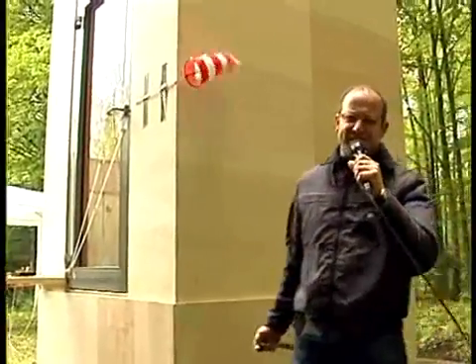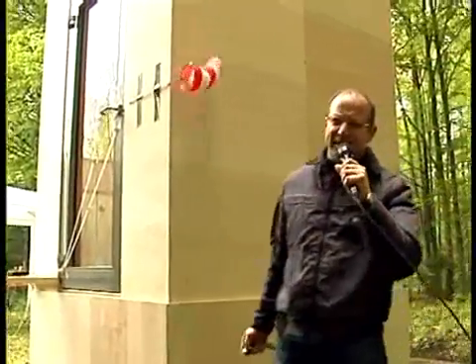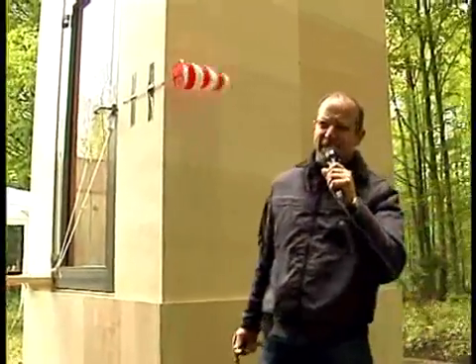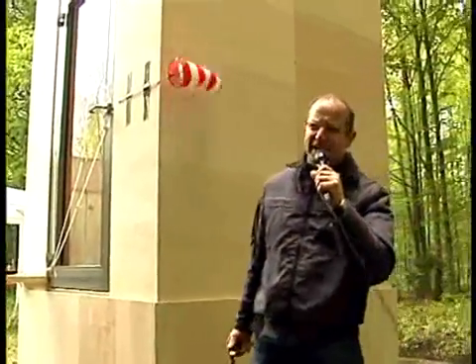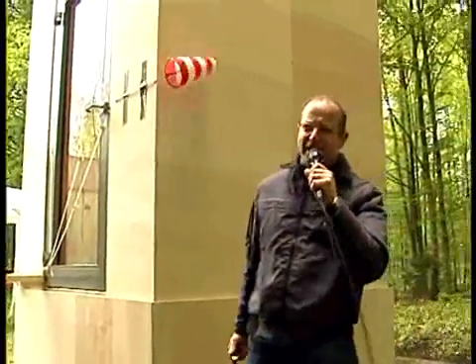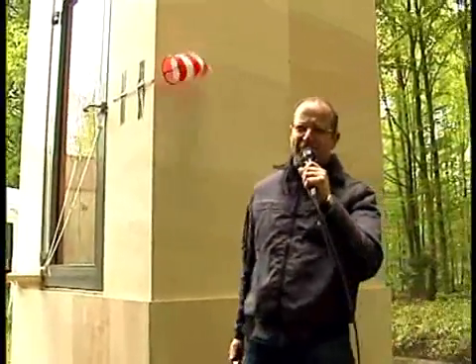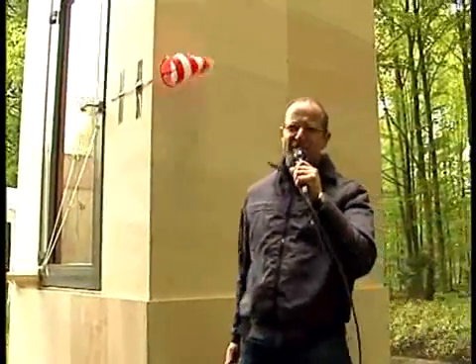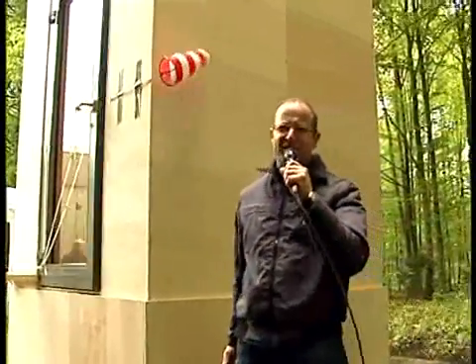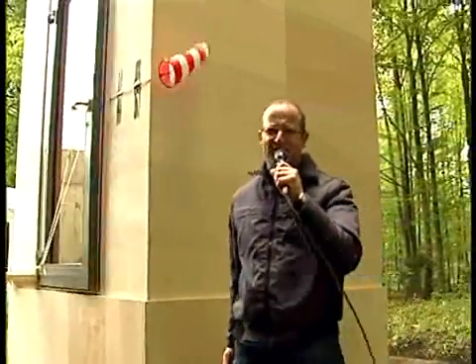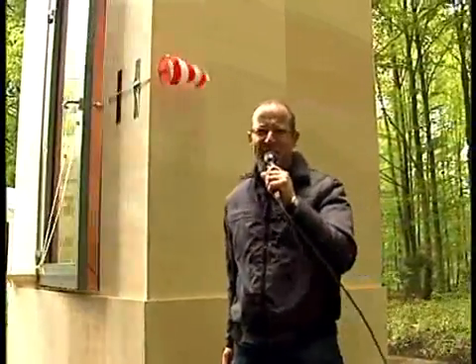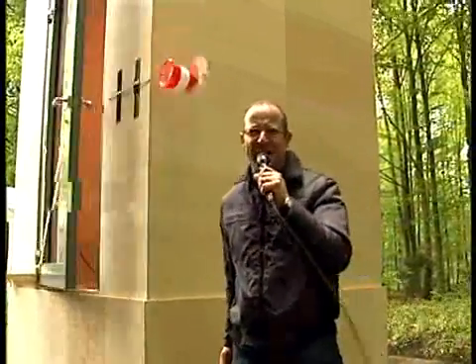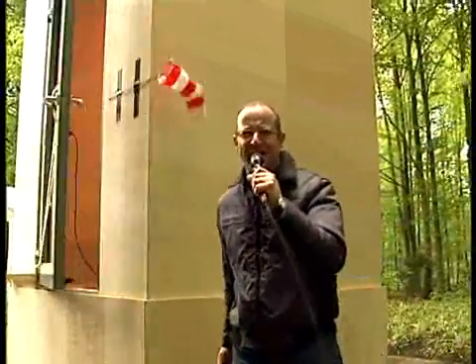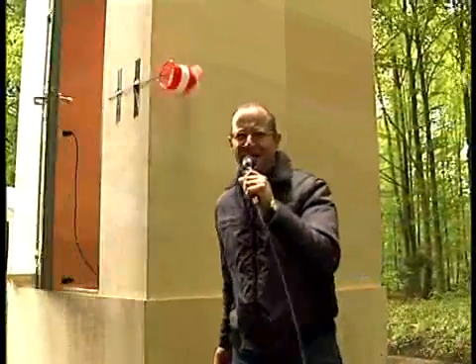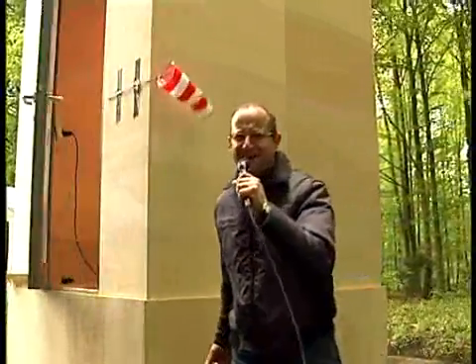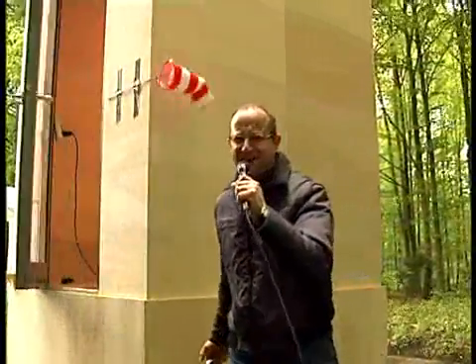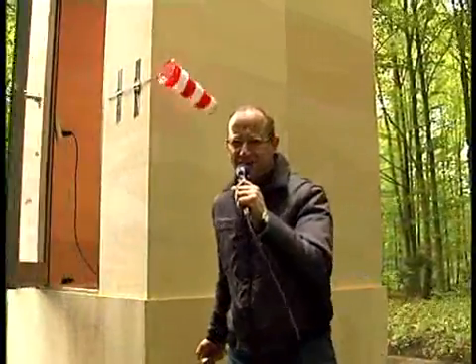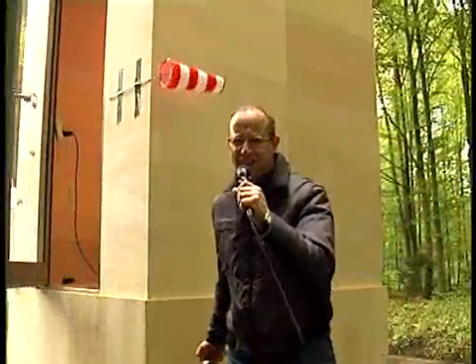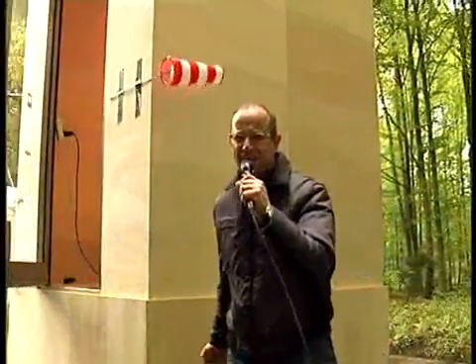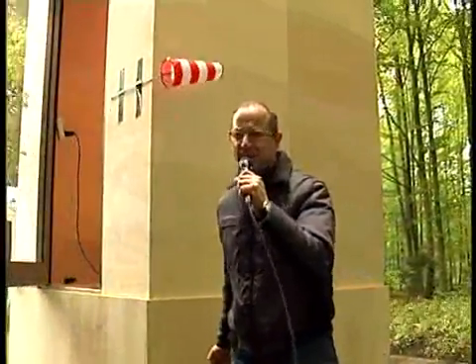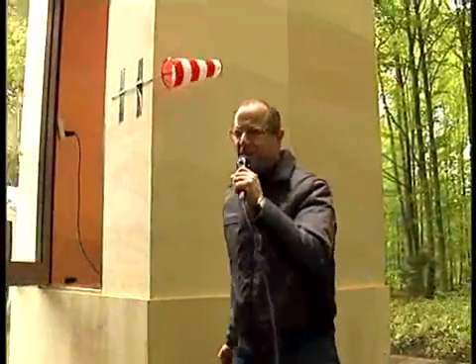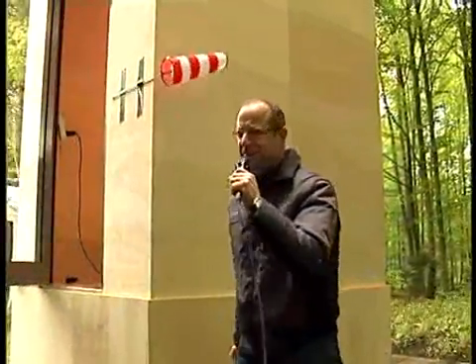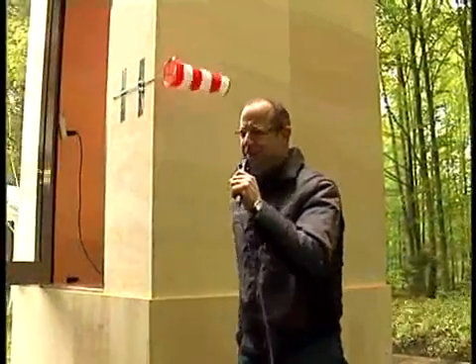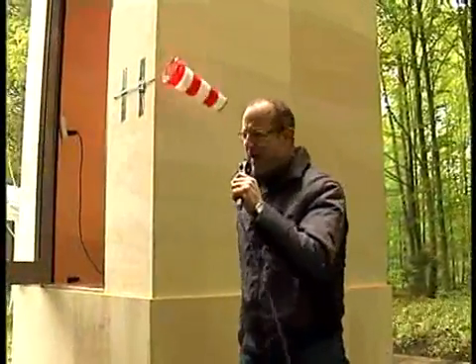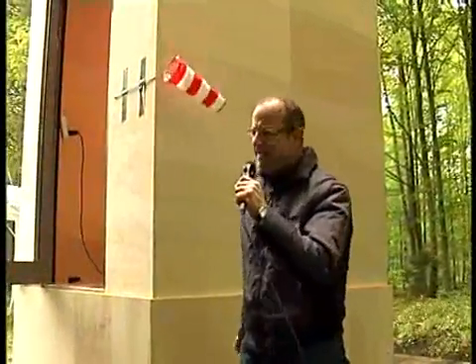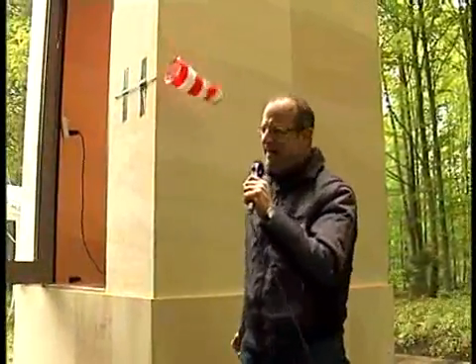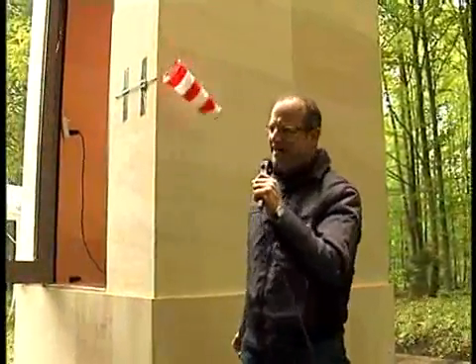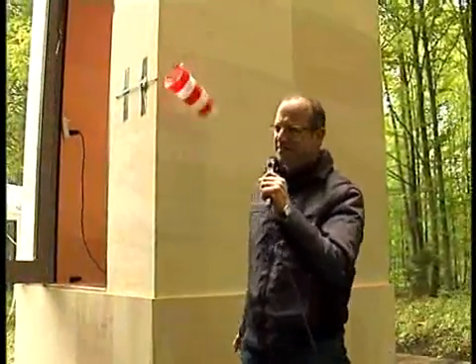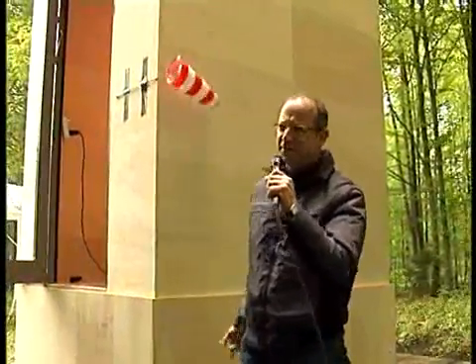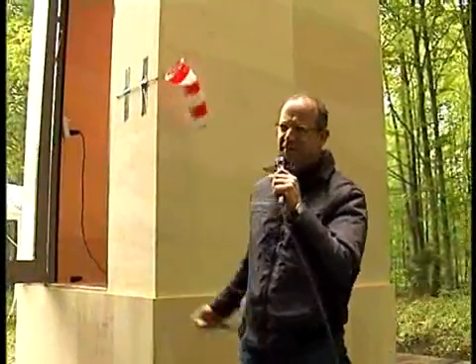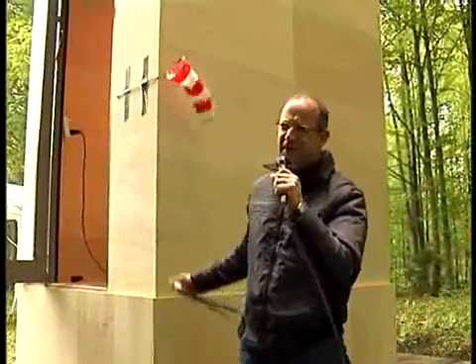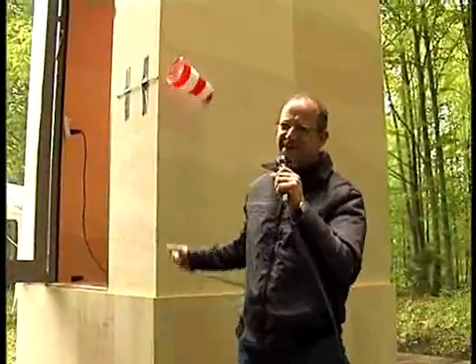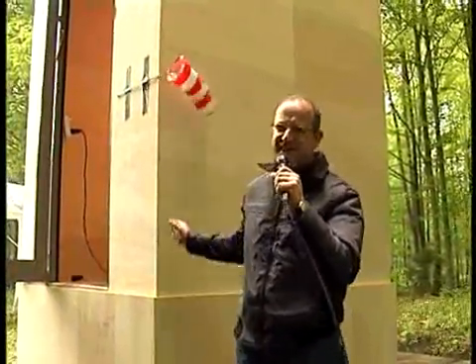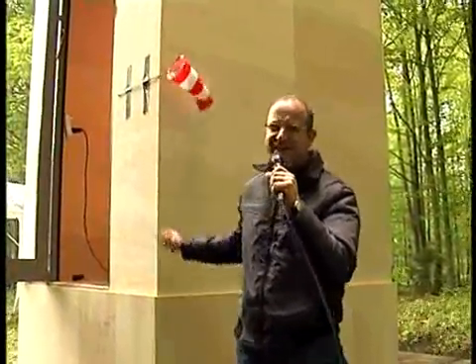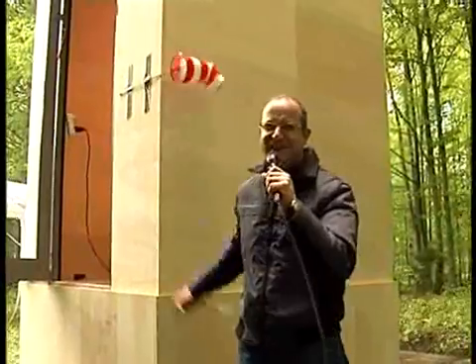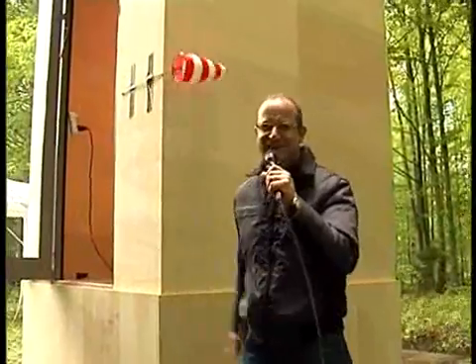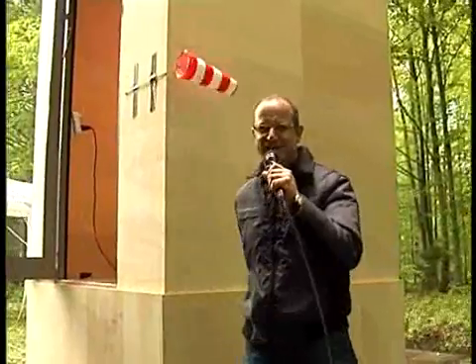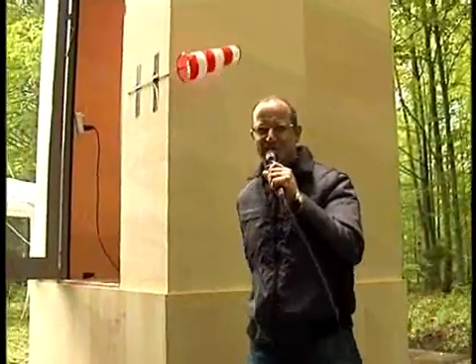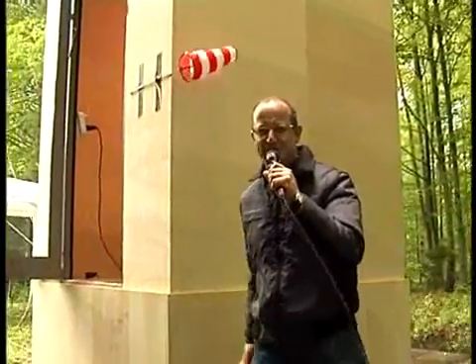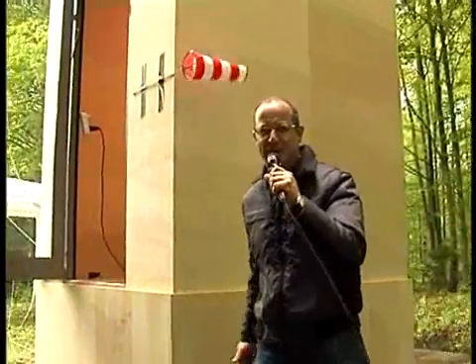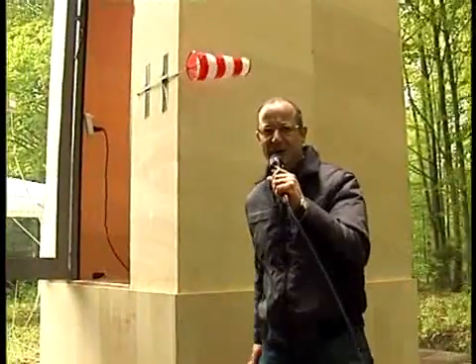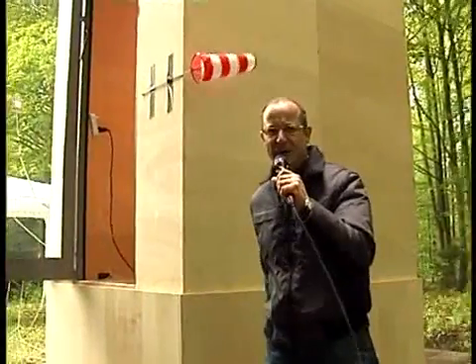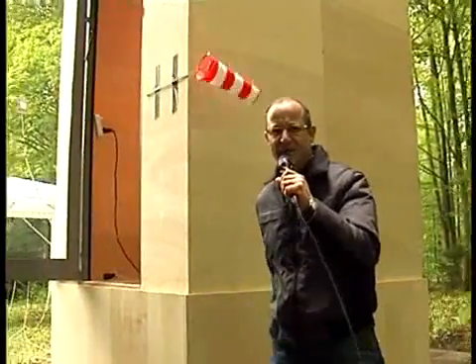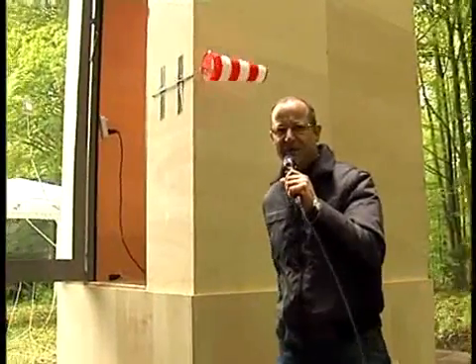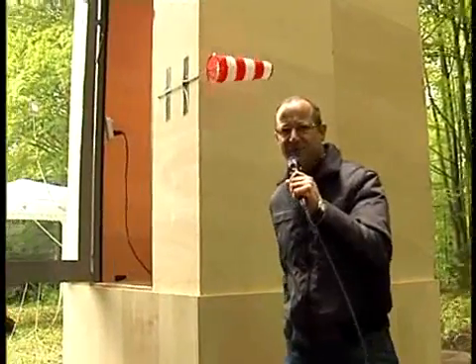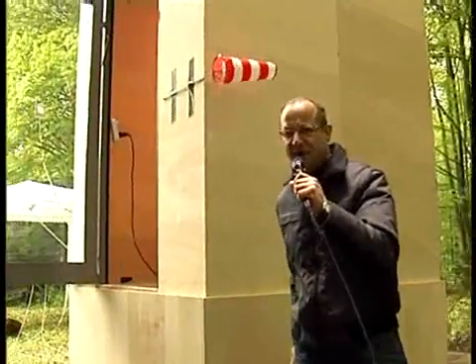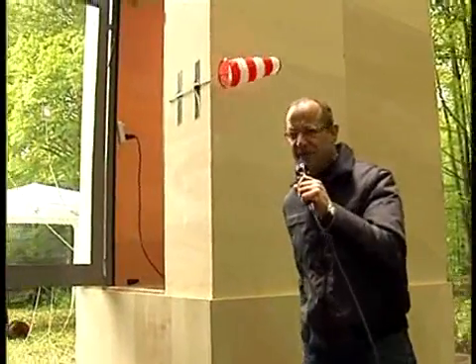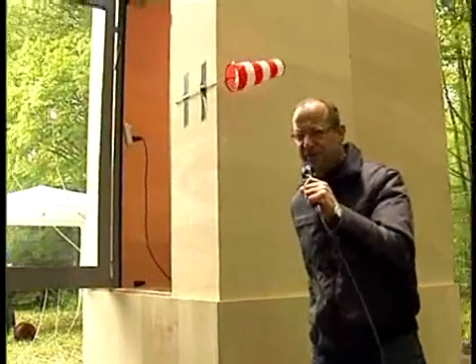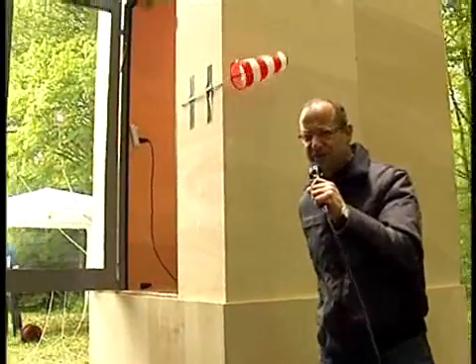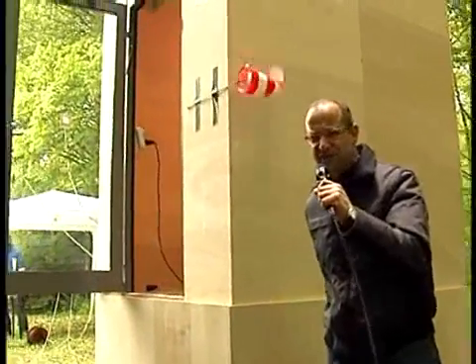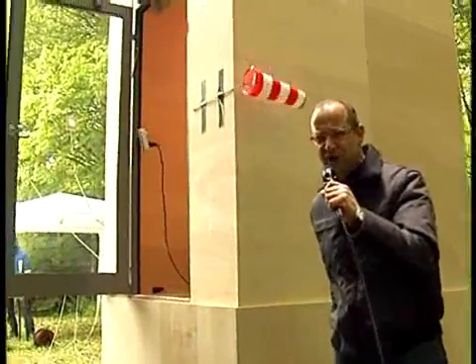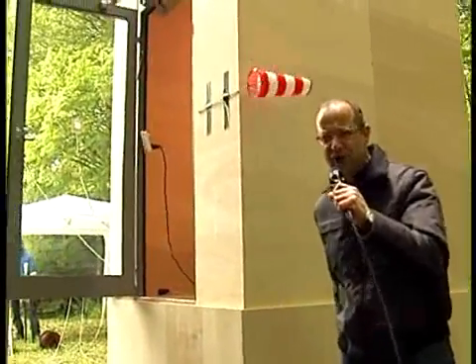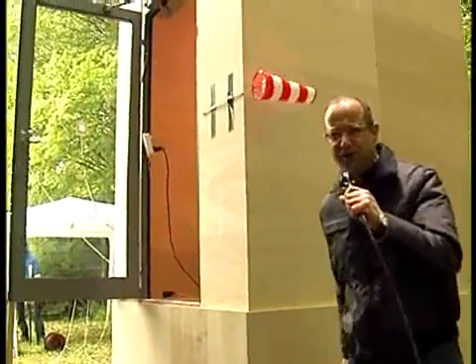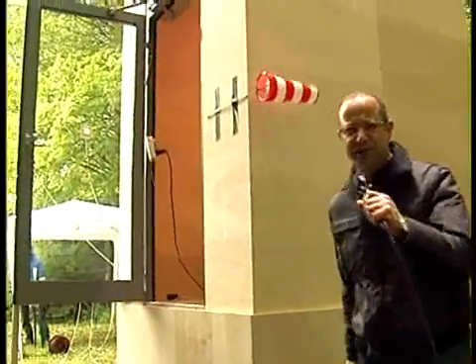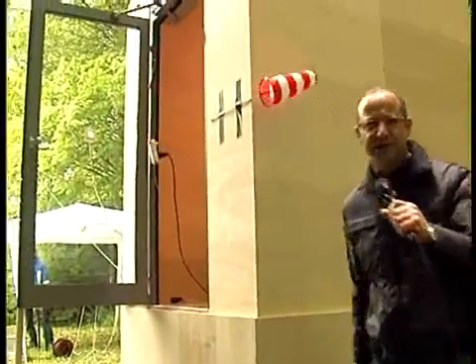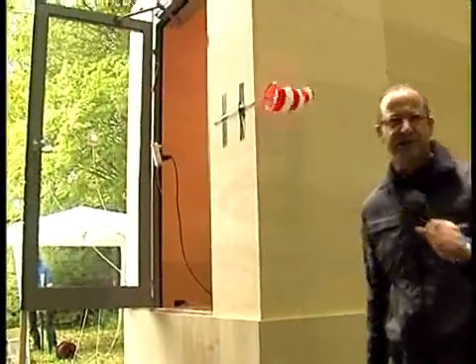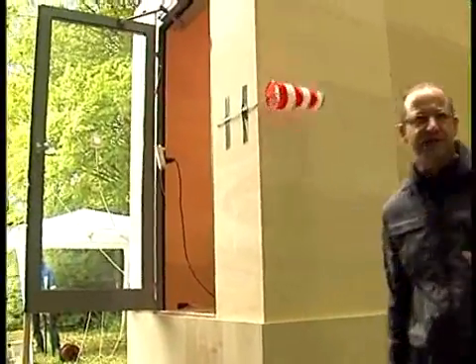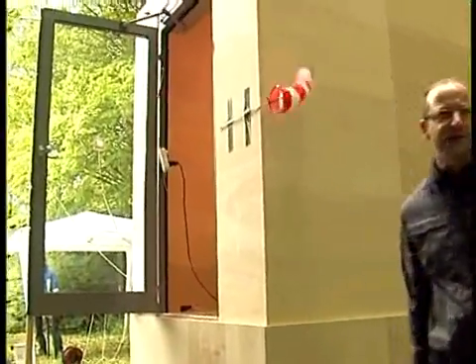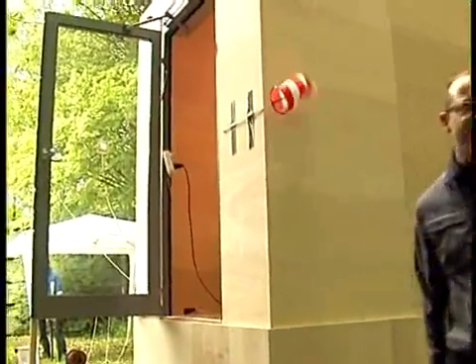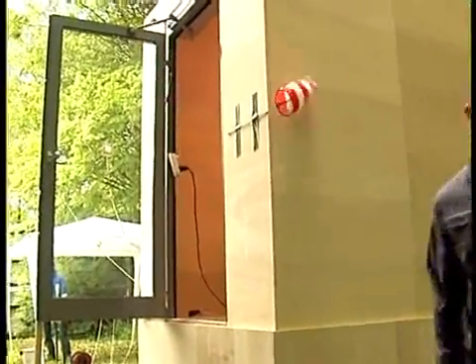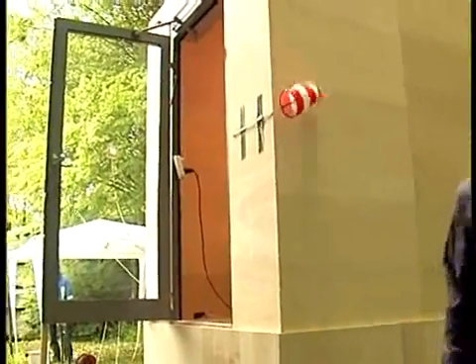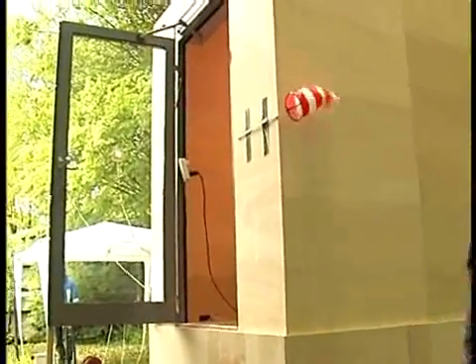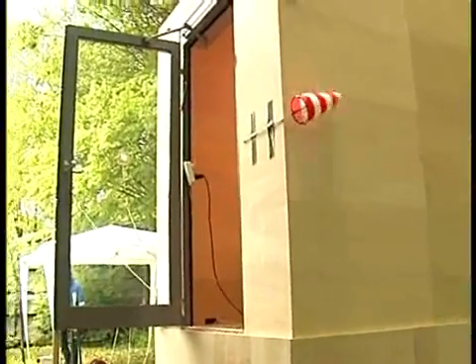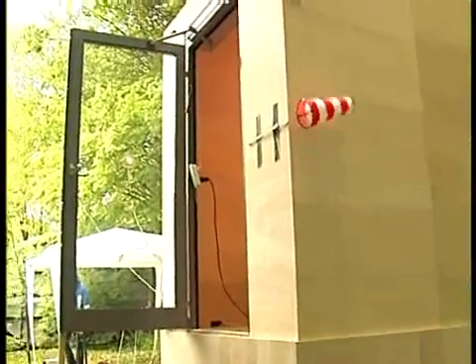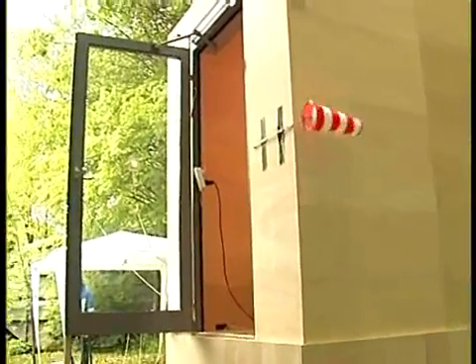Now we have reached 17 meters per second, and I can hardly remain on my feet. But as you can see, the door still operates properly.